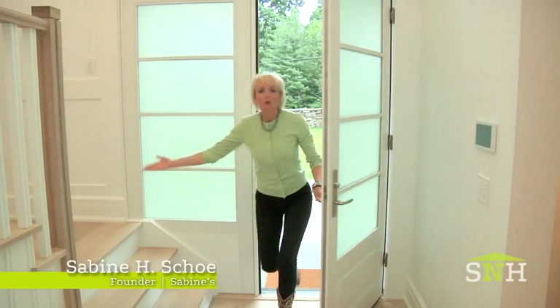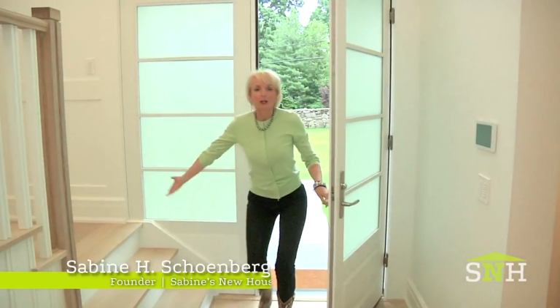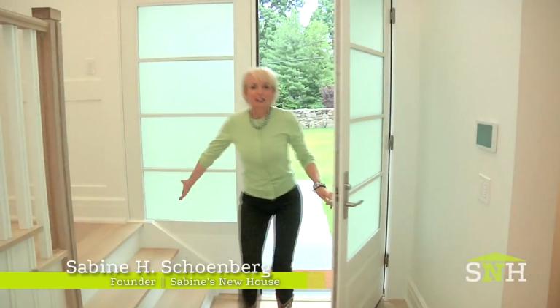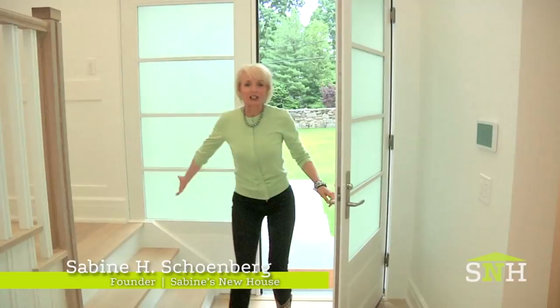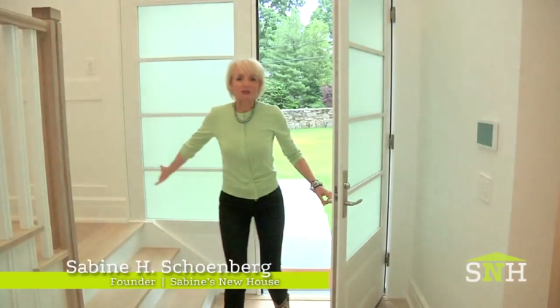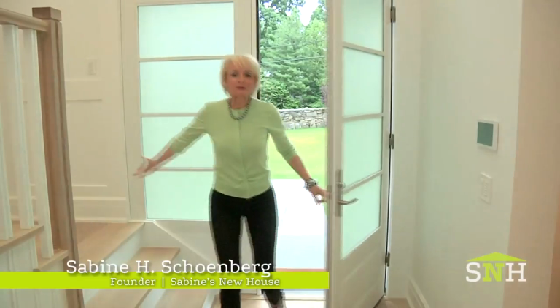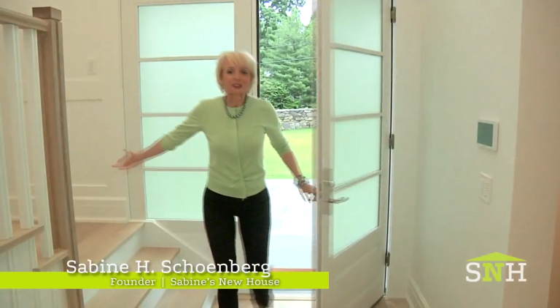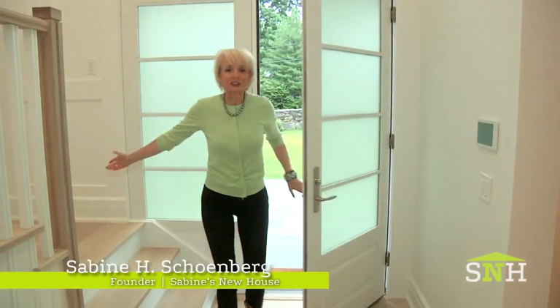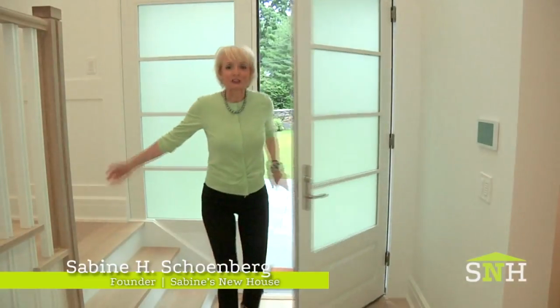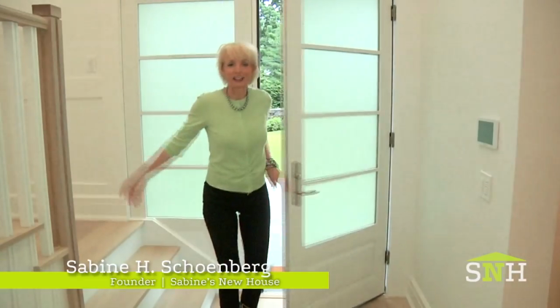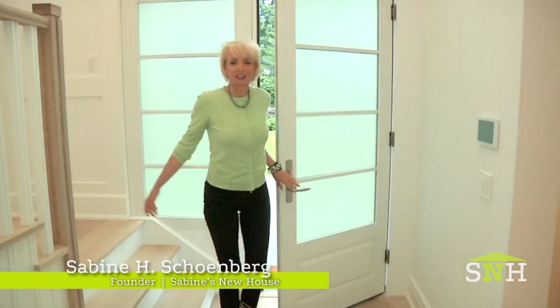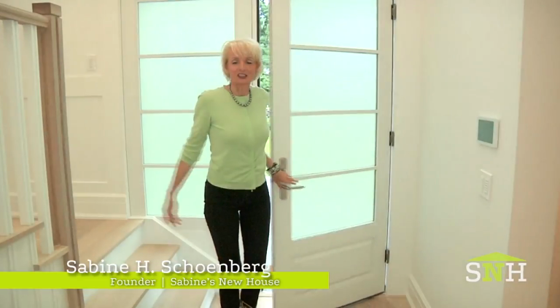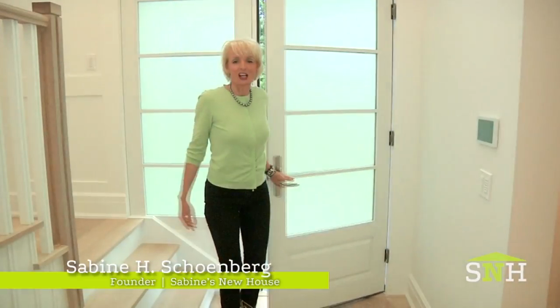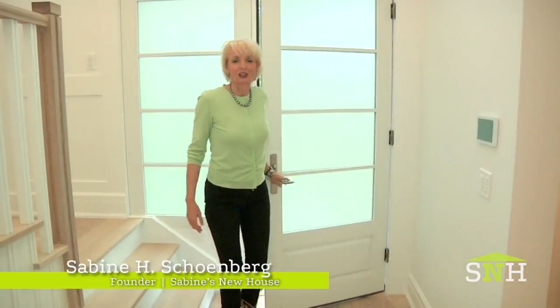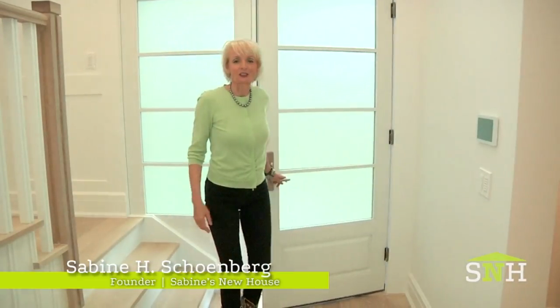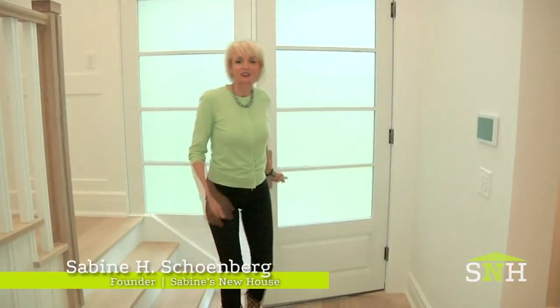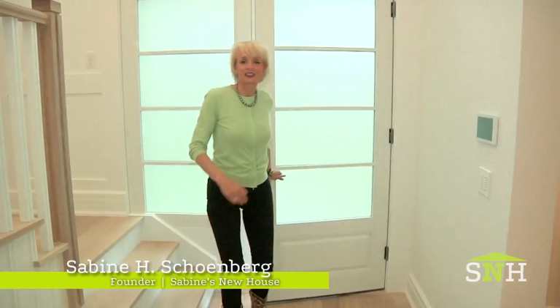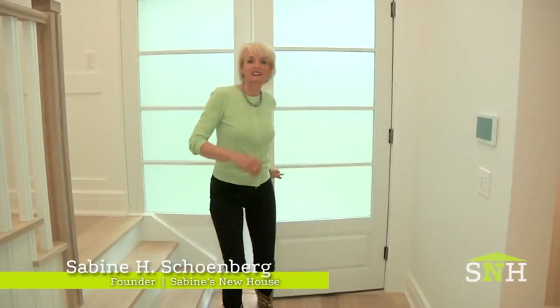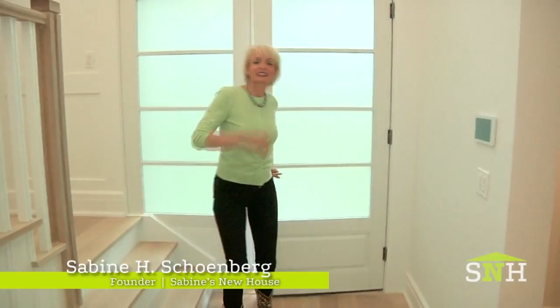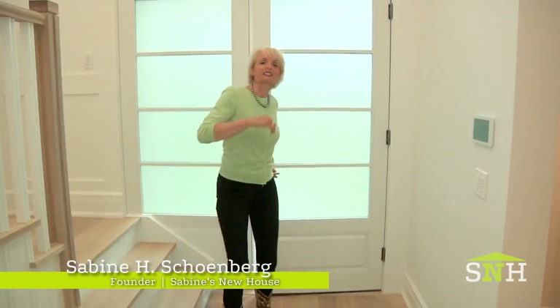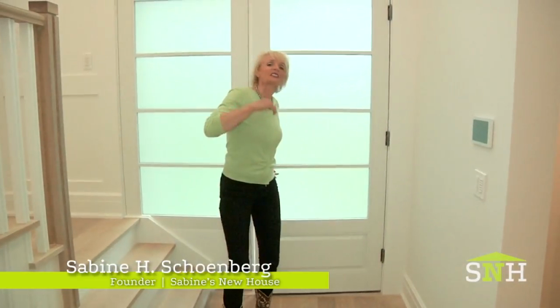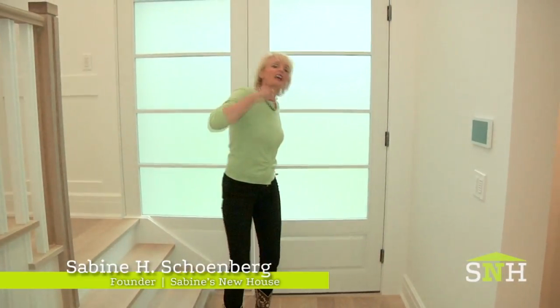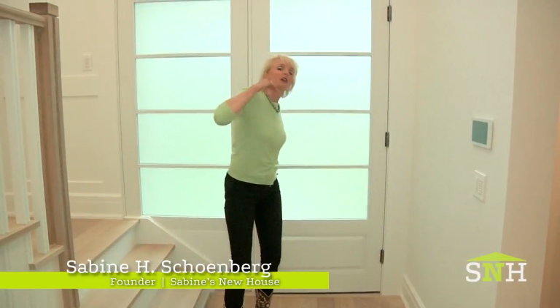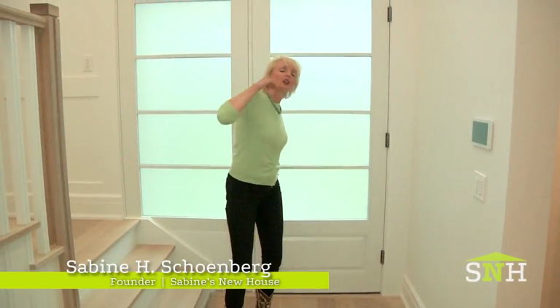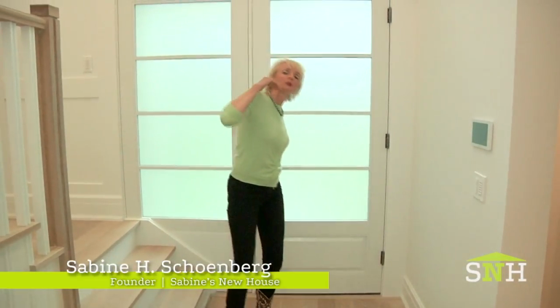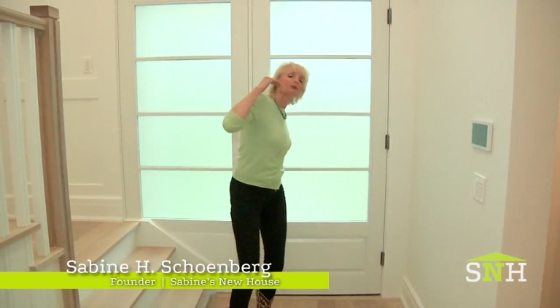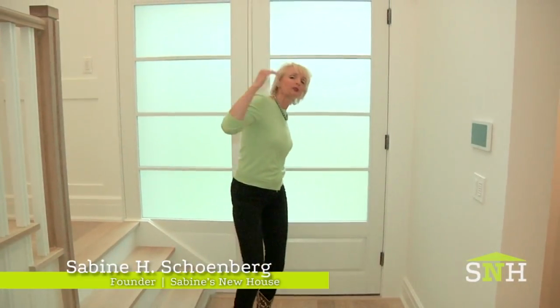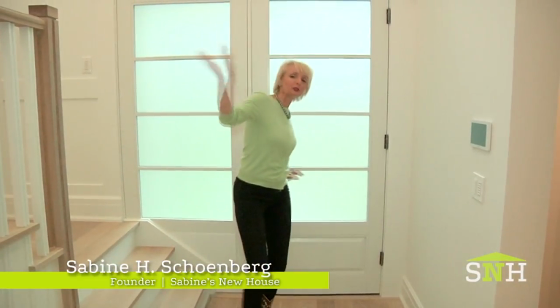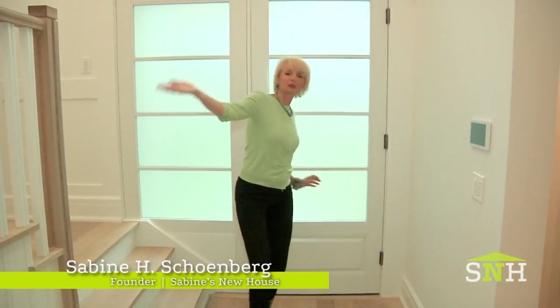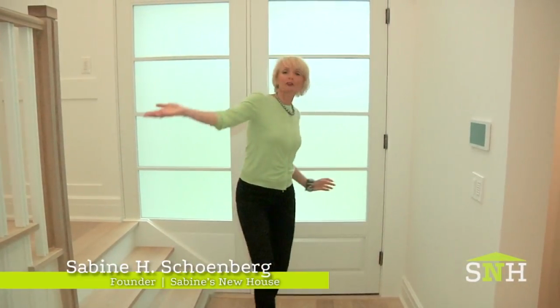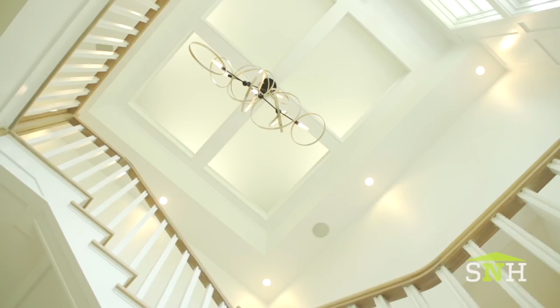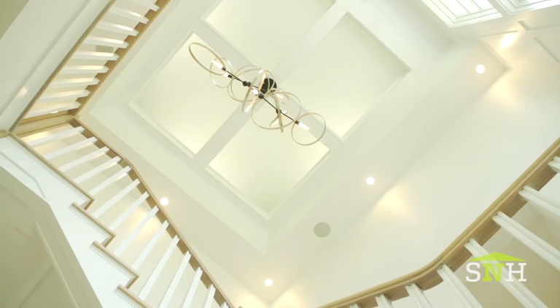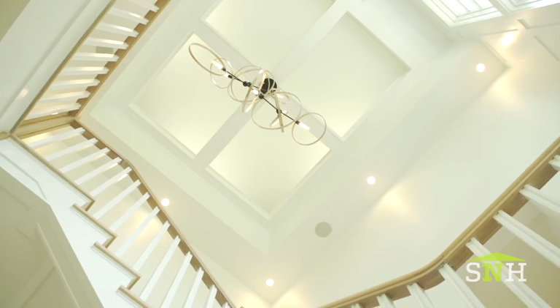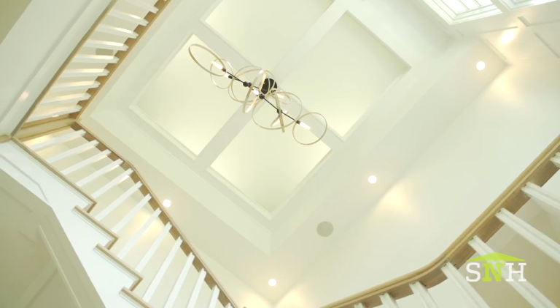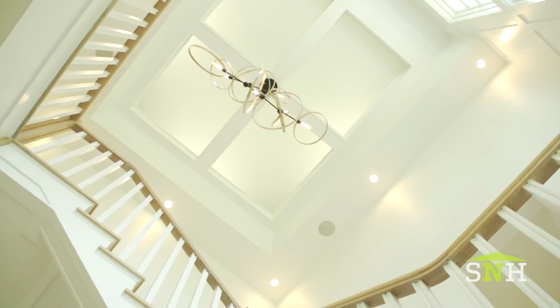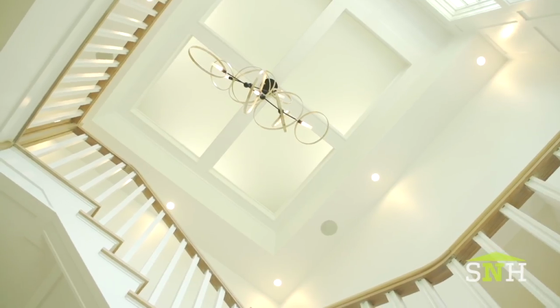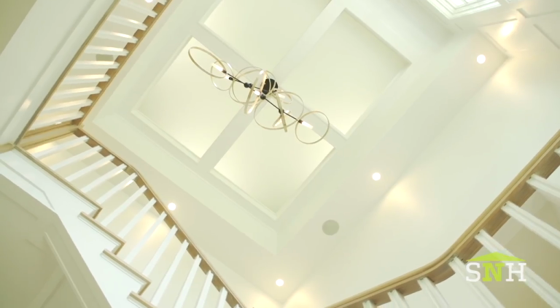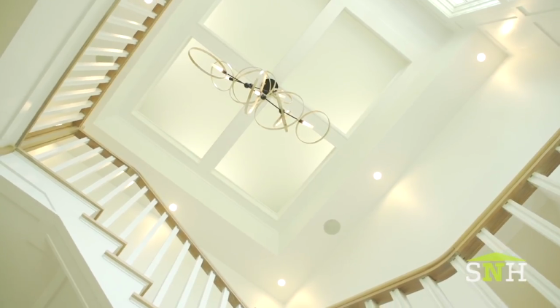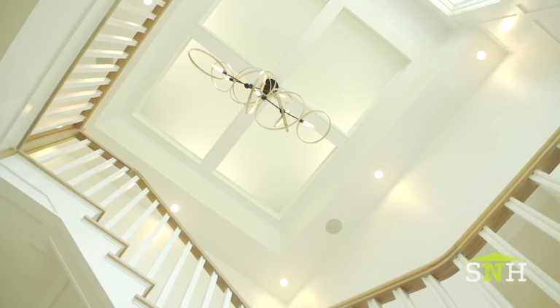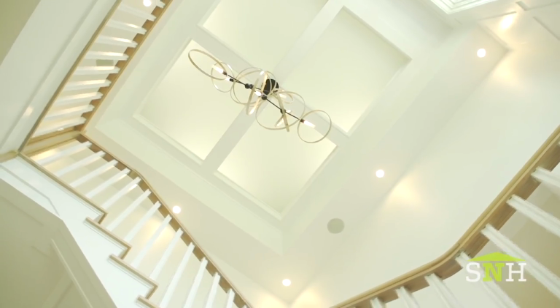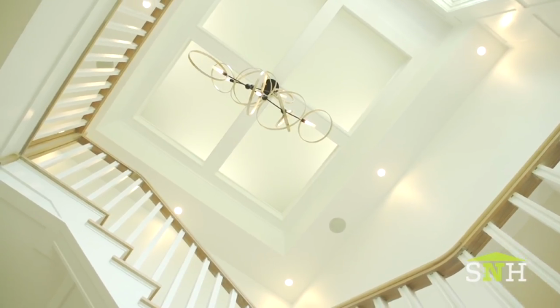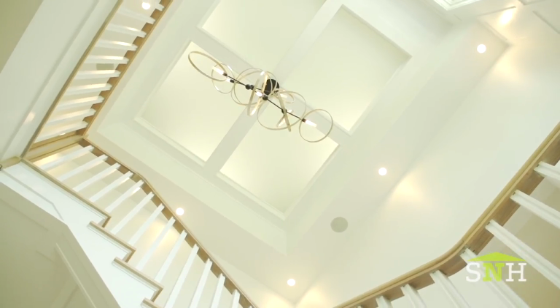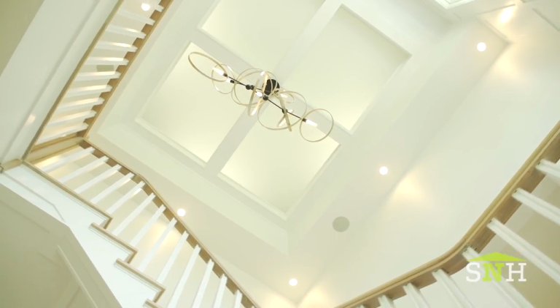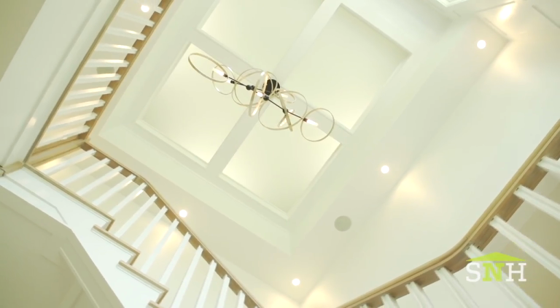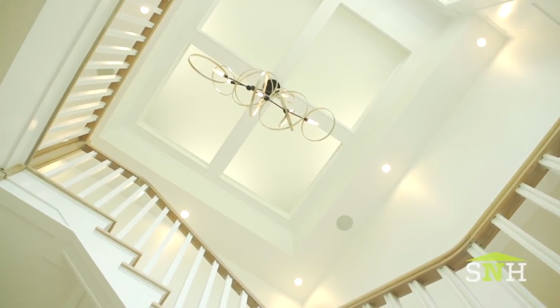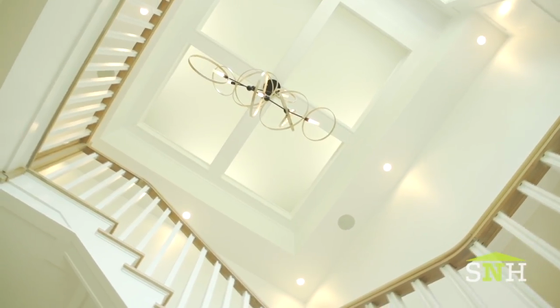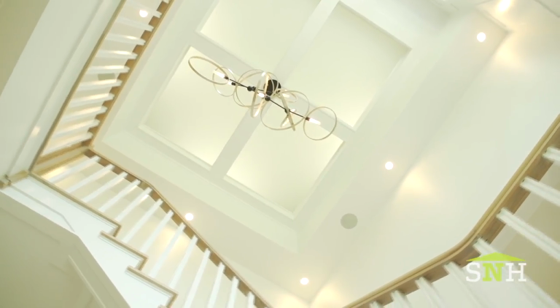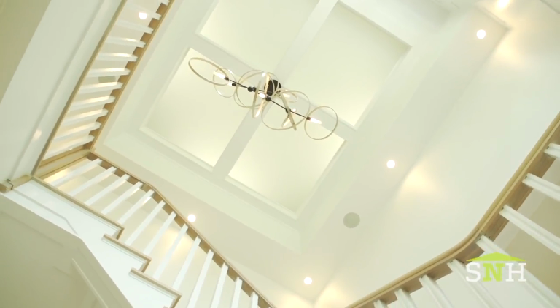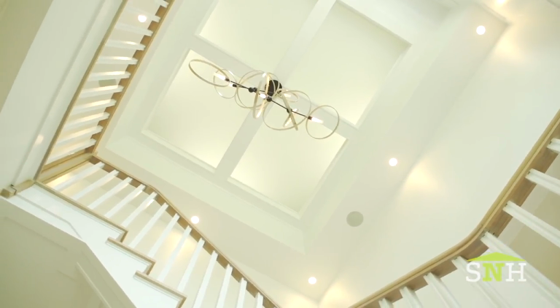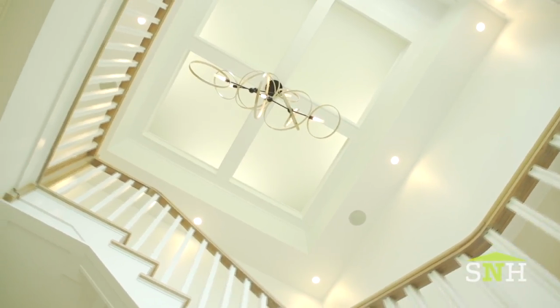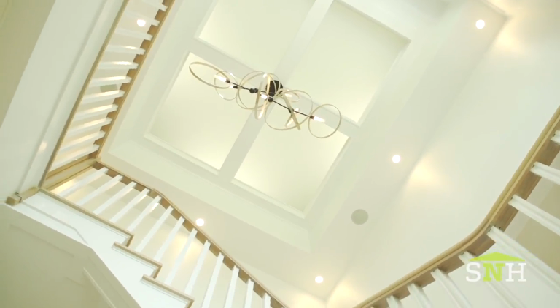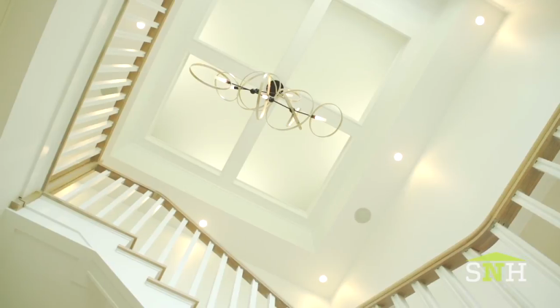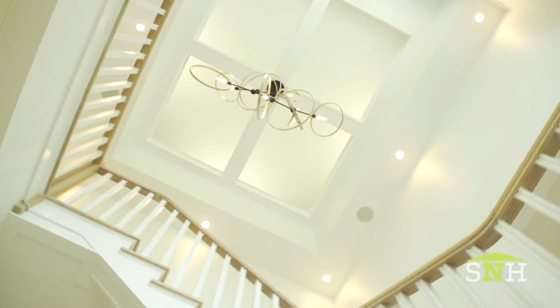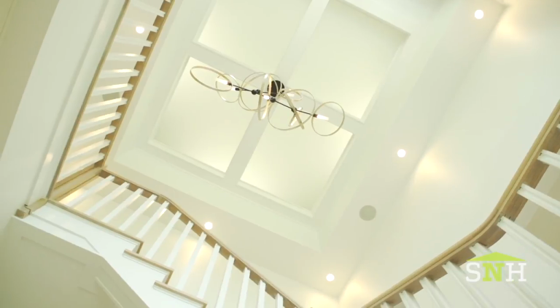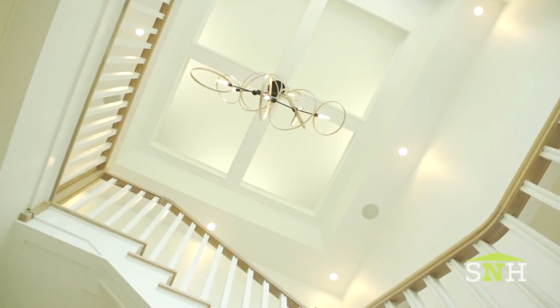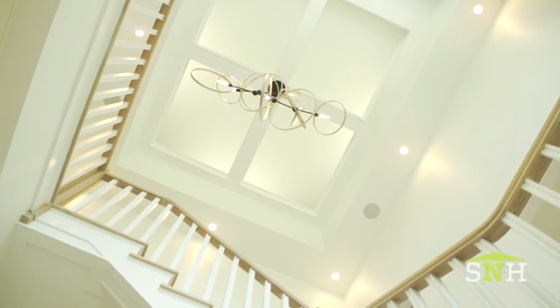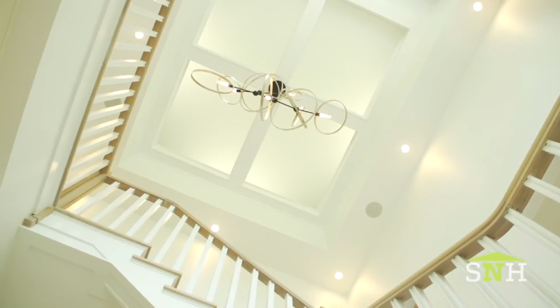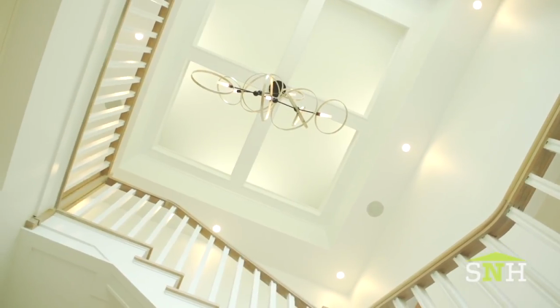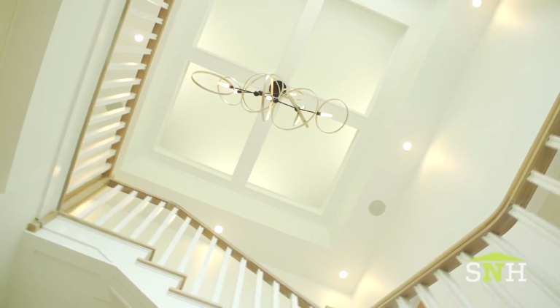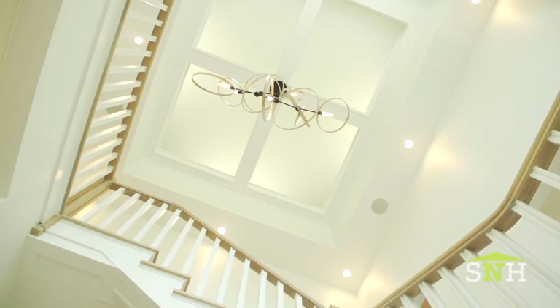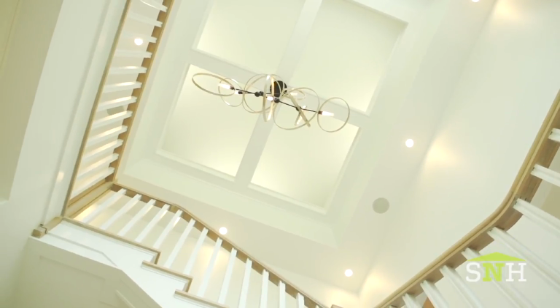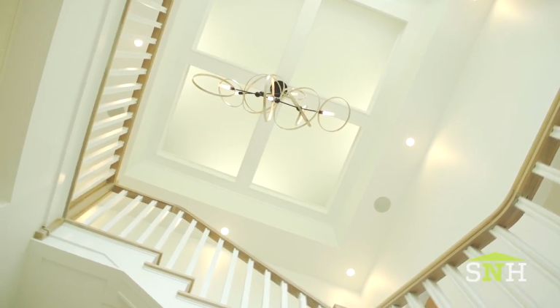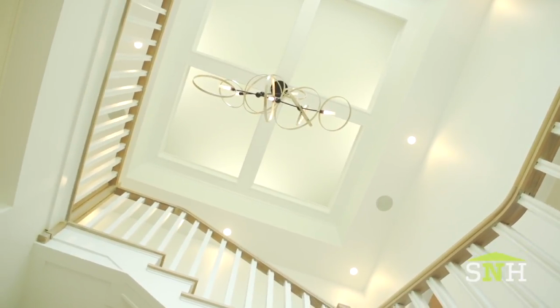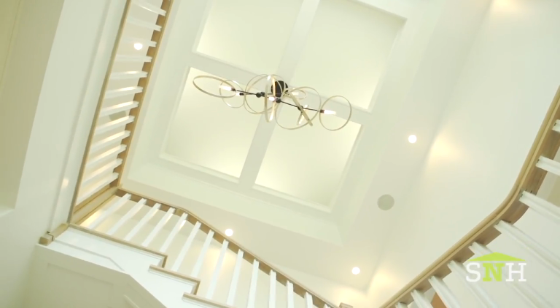Welcome to the Greenwich house. This is now a beautiful entry that says all about bright, open, and airy space.